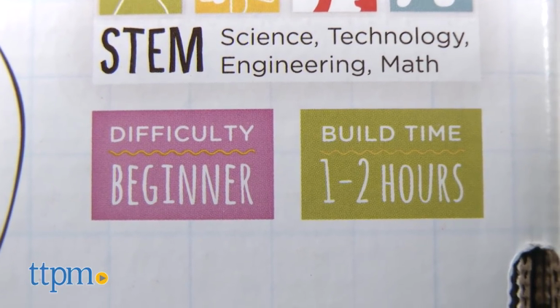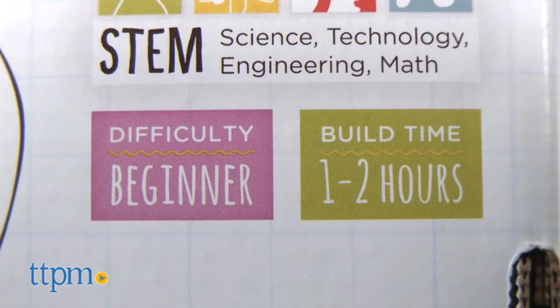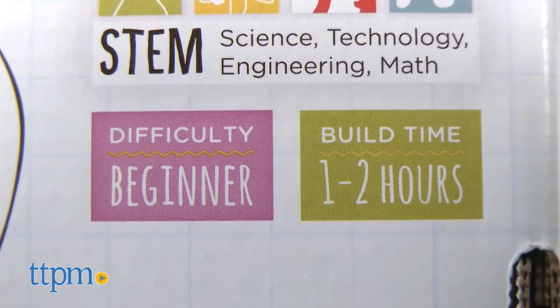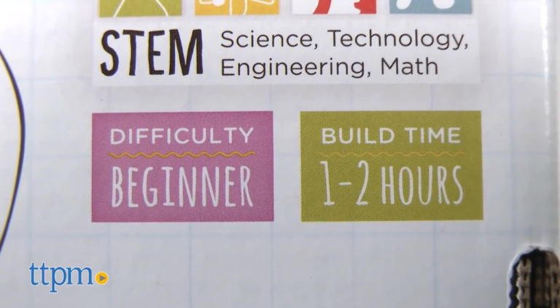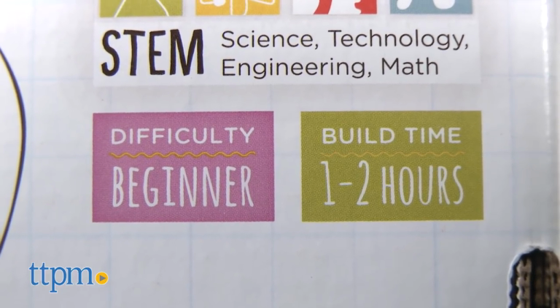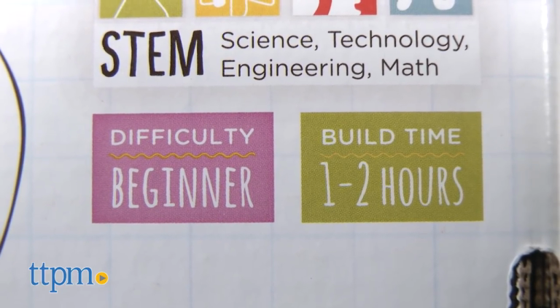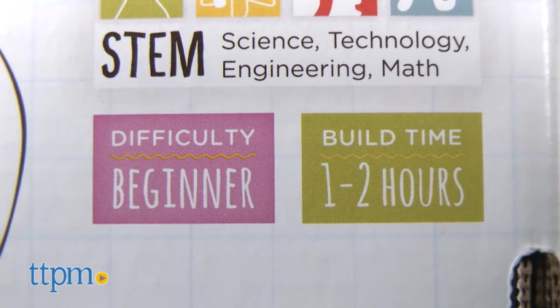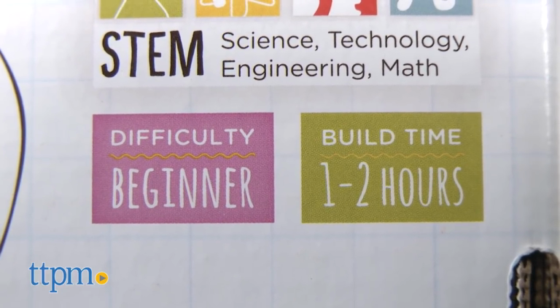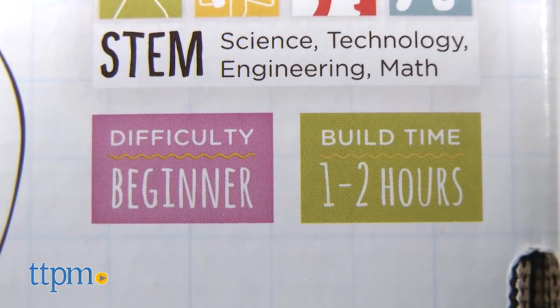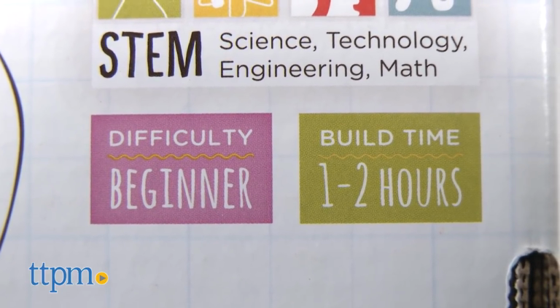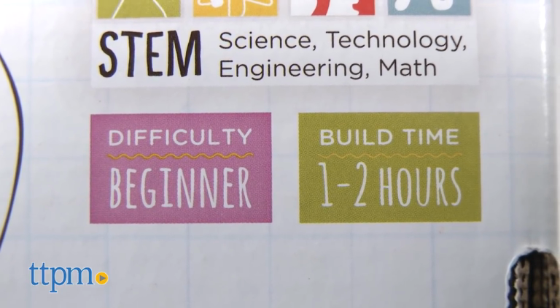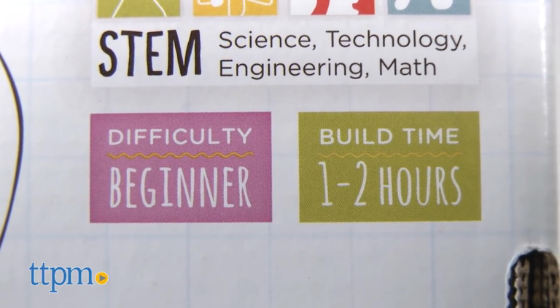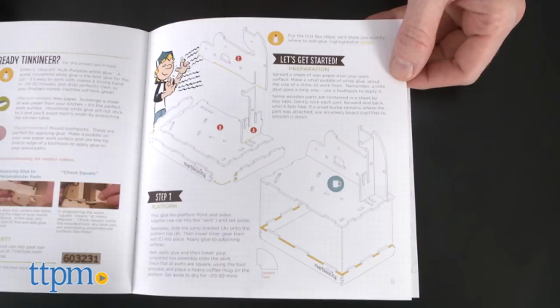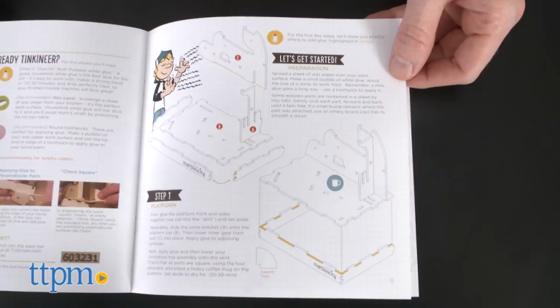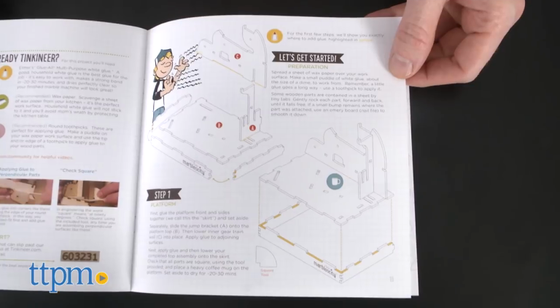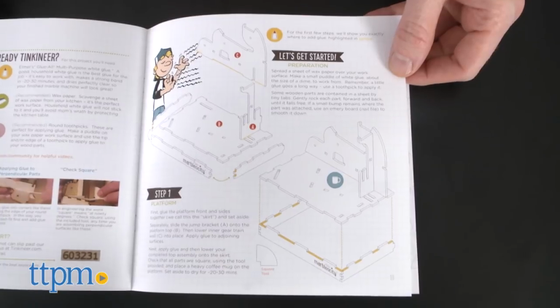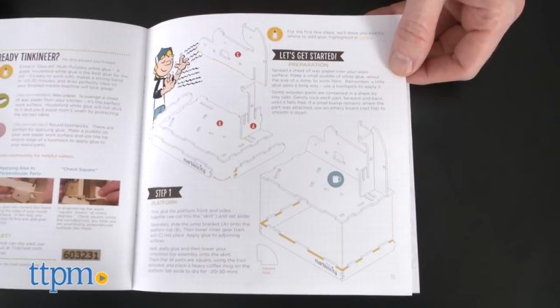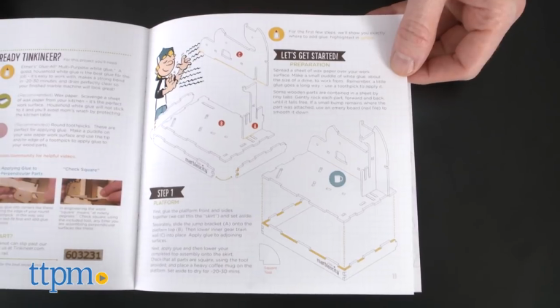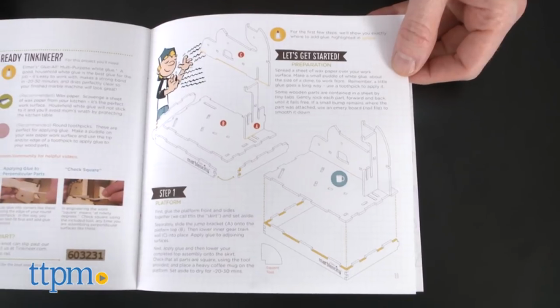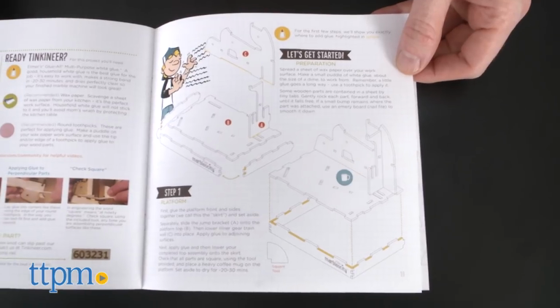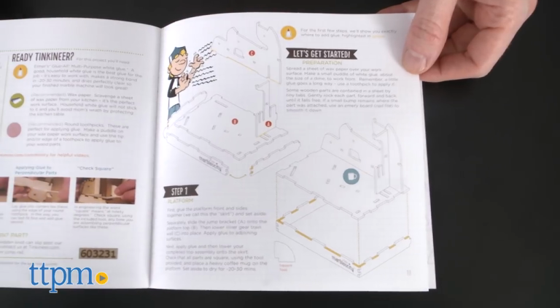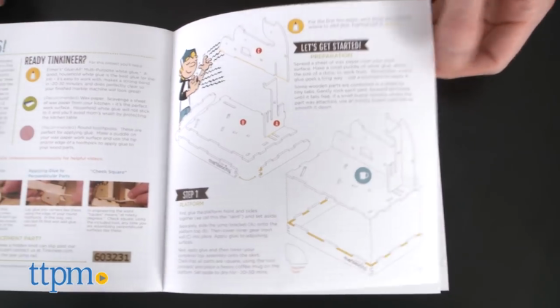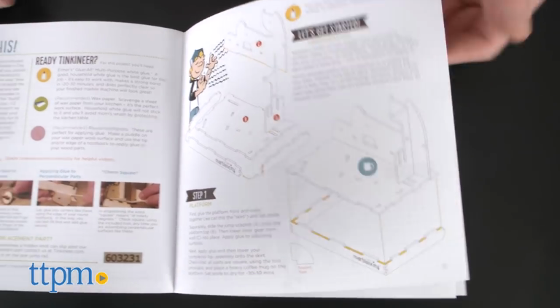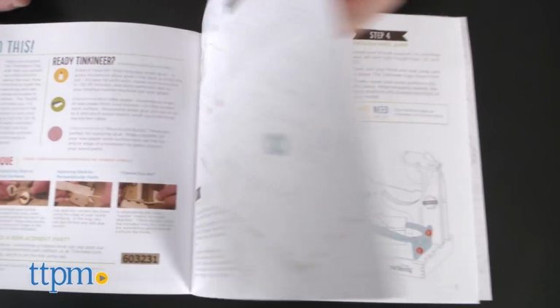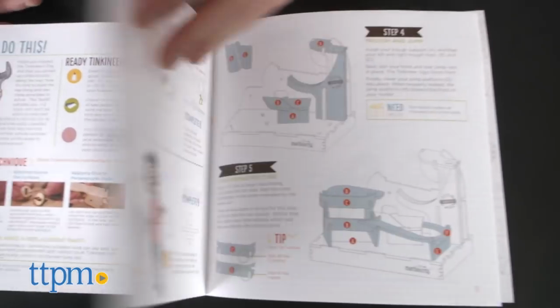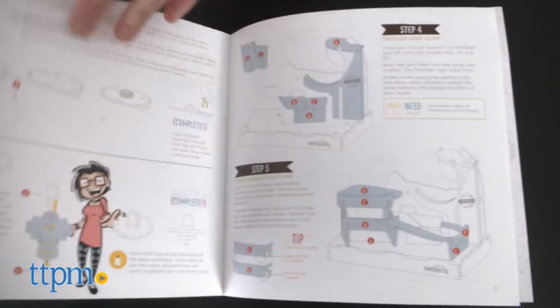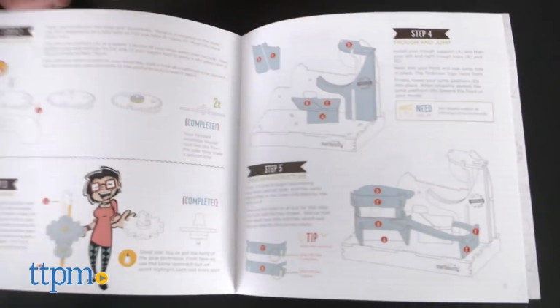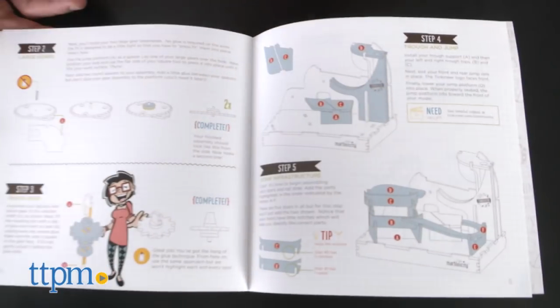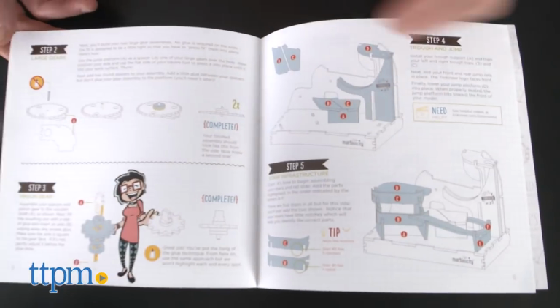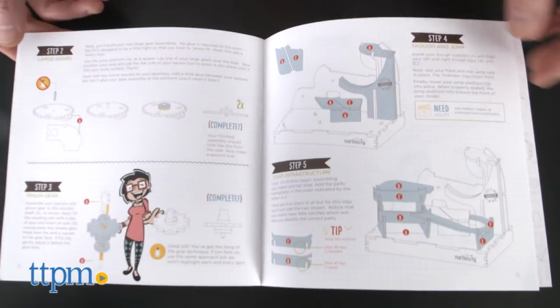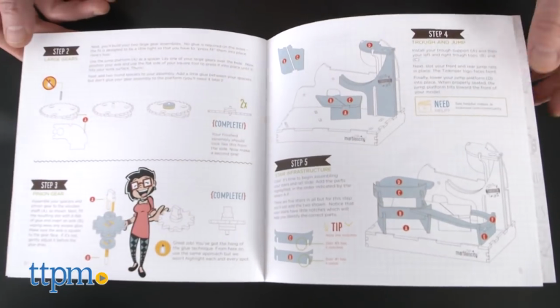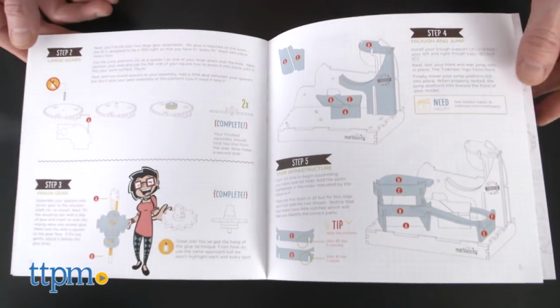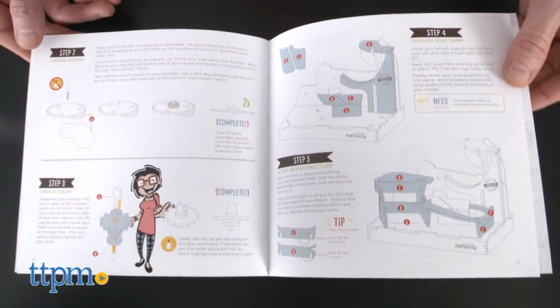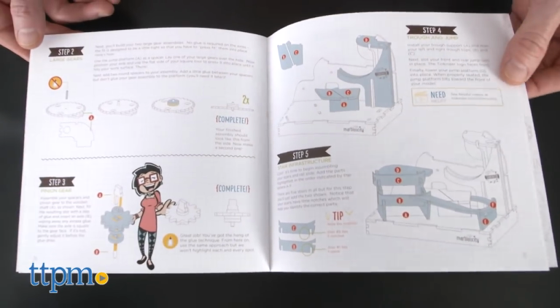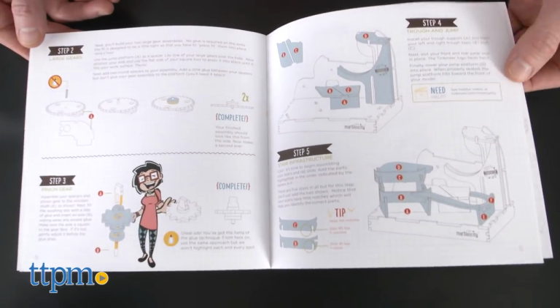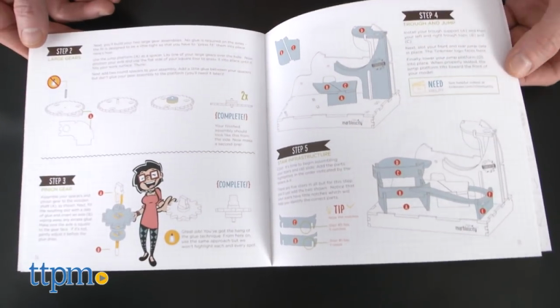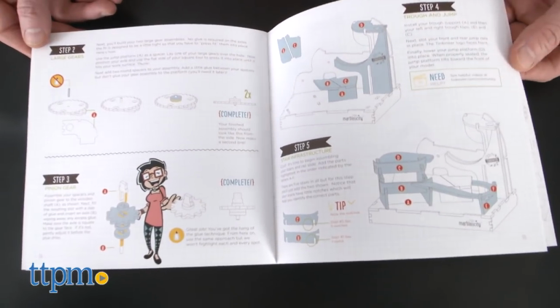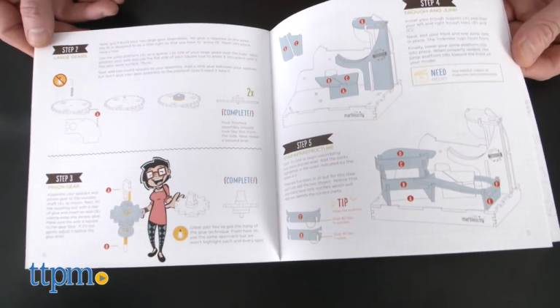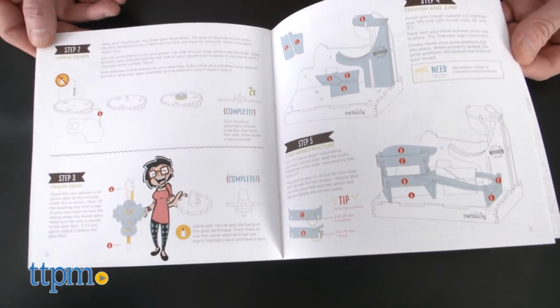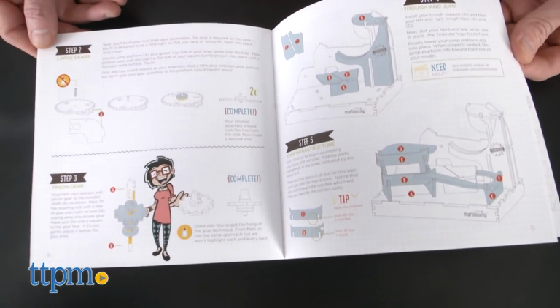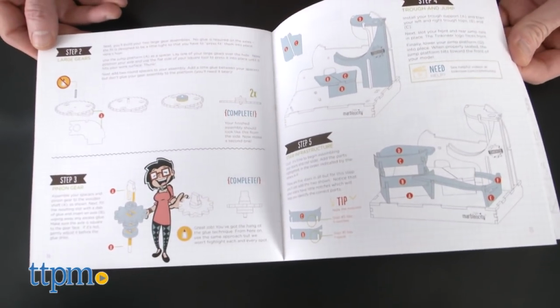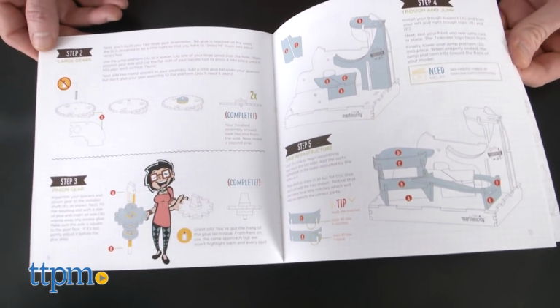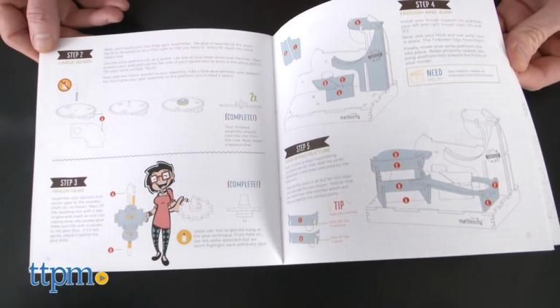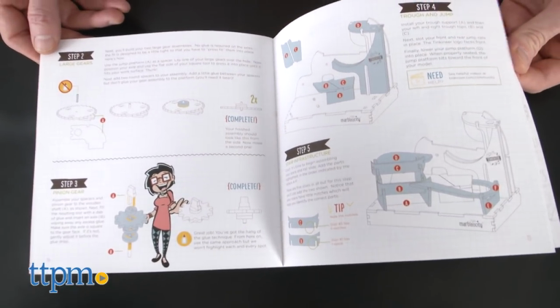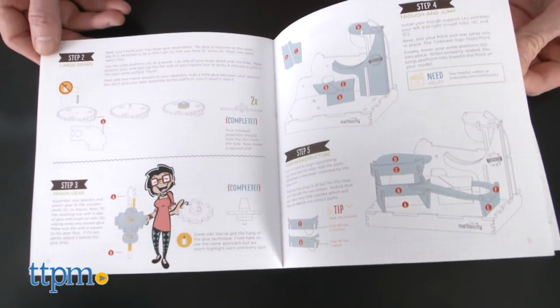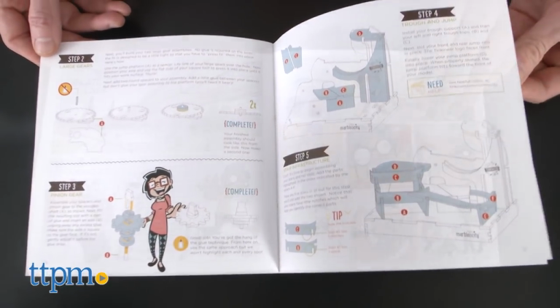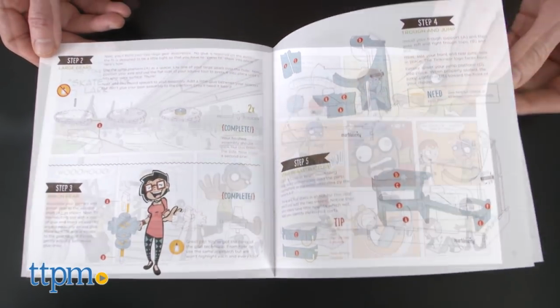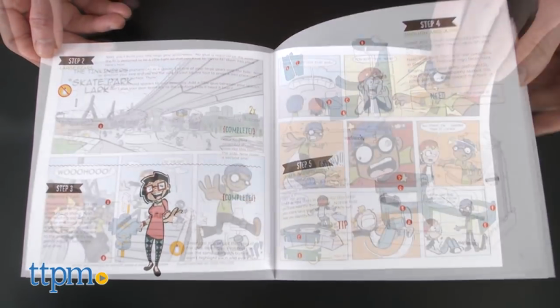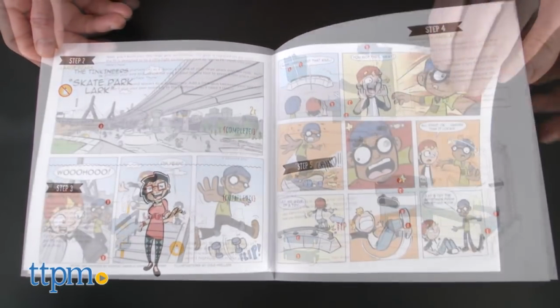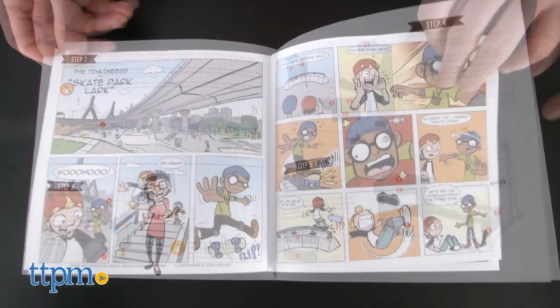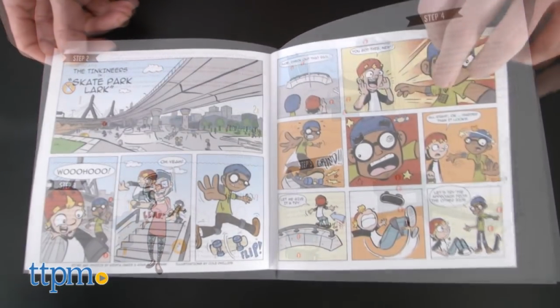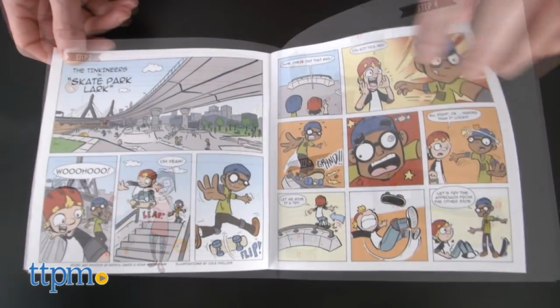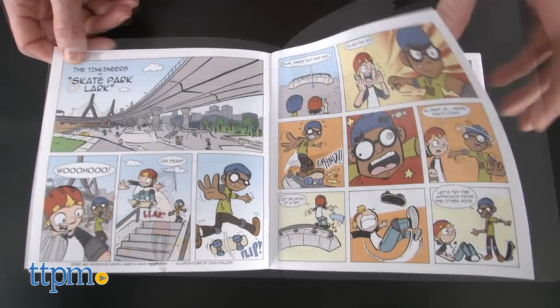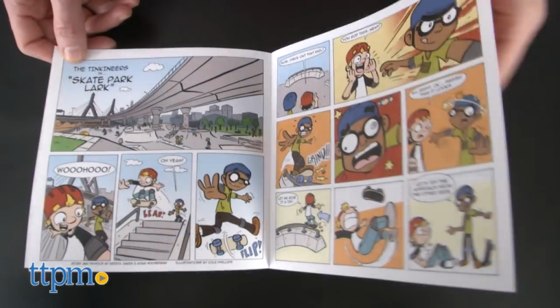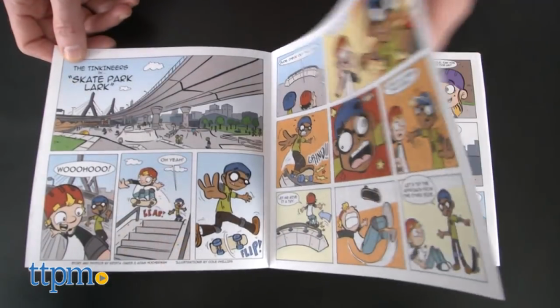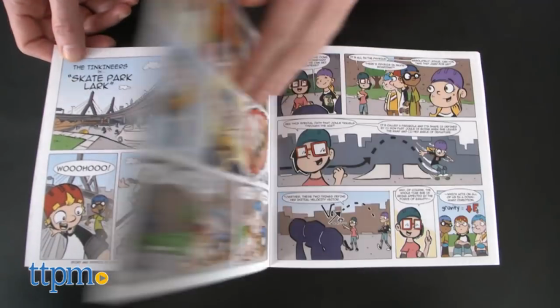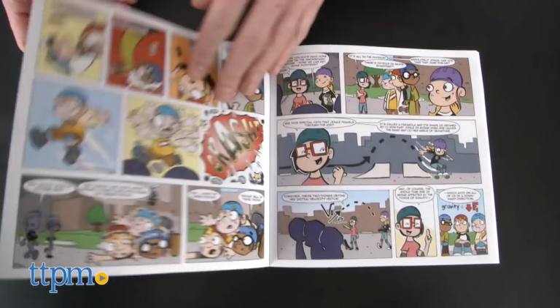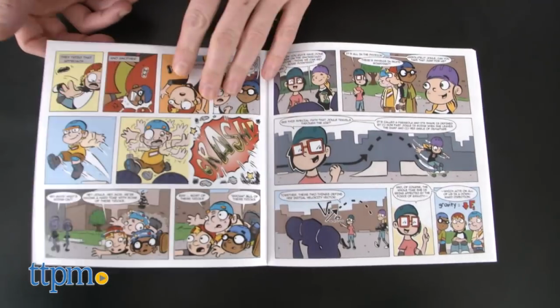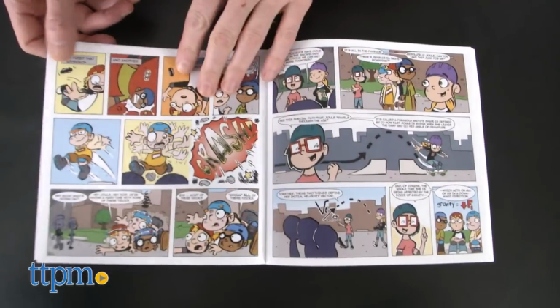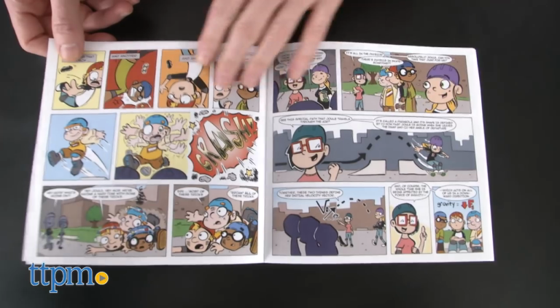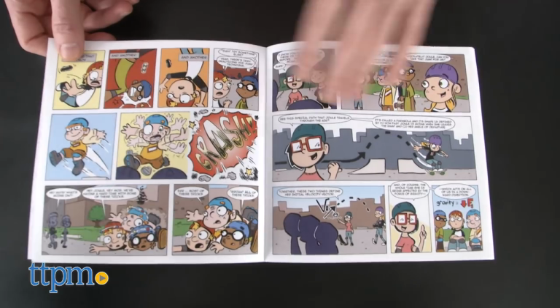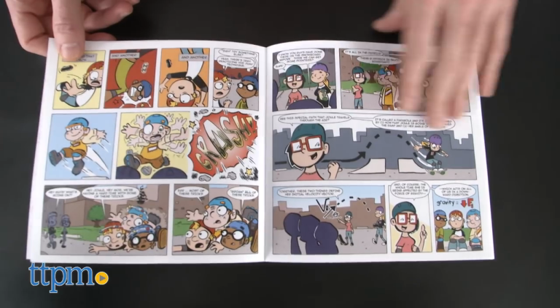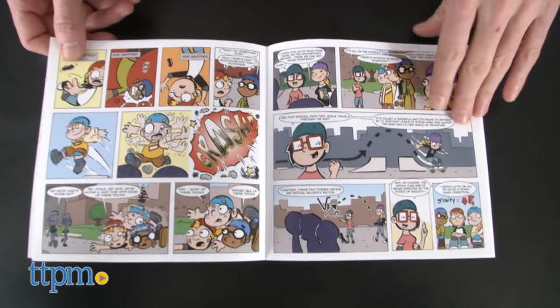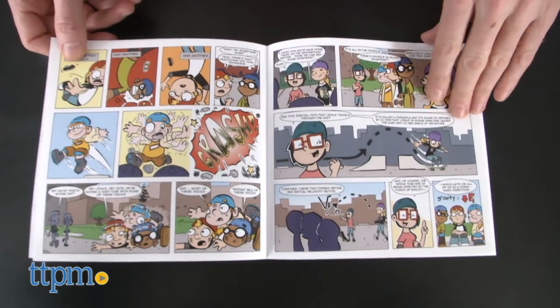The detailed instructions not only do a great job to help with assembly, but include a fun comic book explaining the basics of physics.